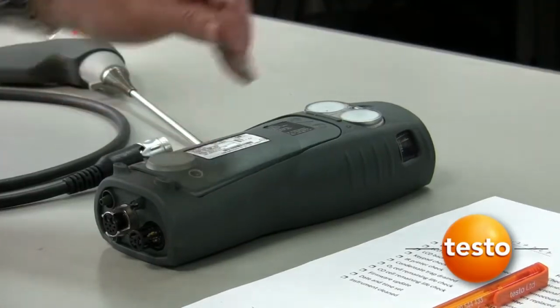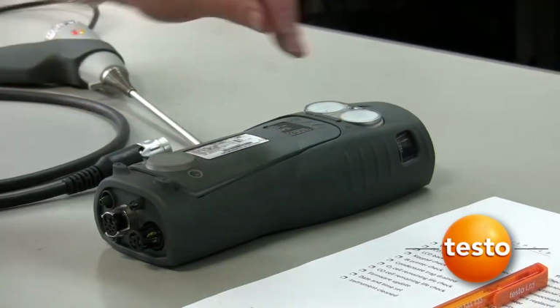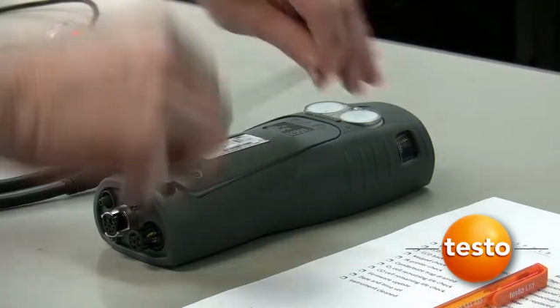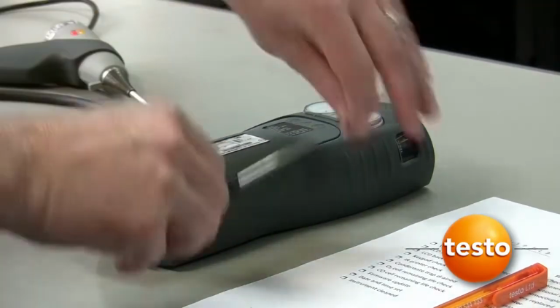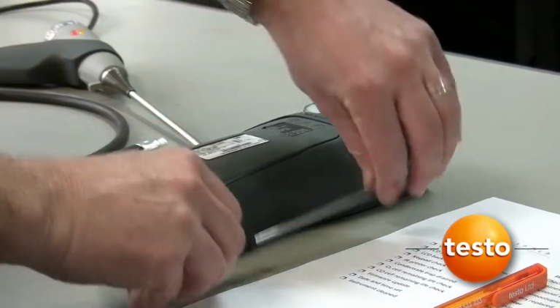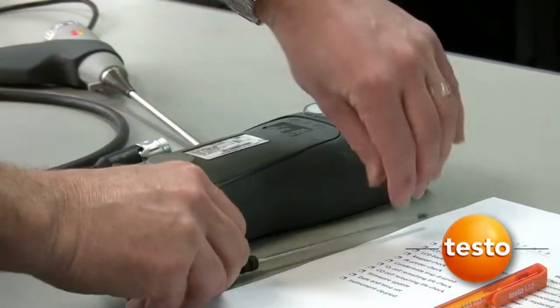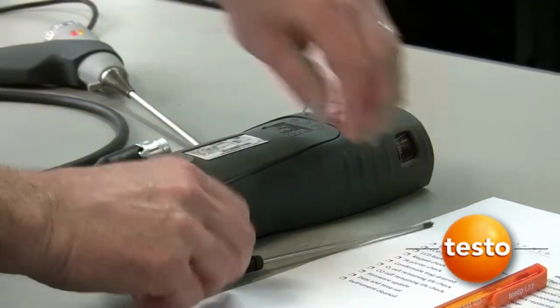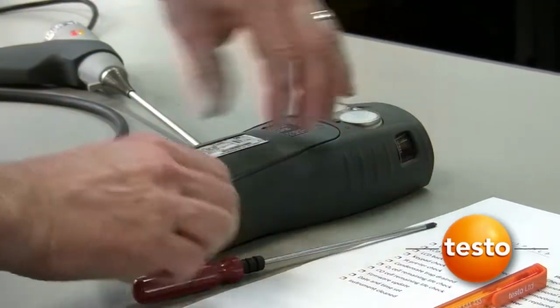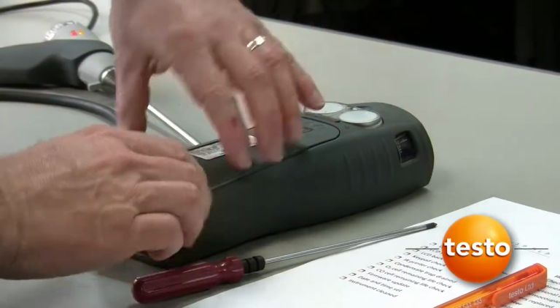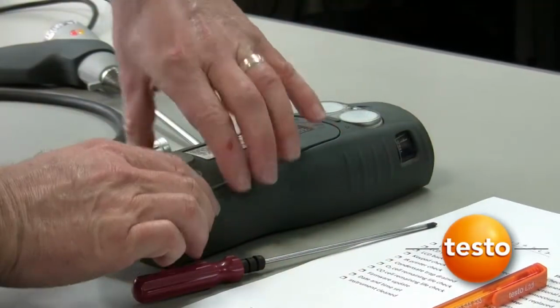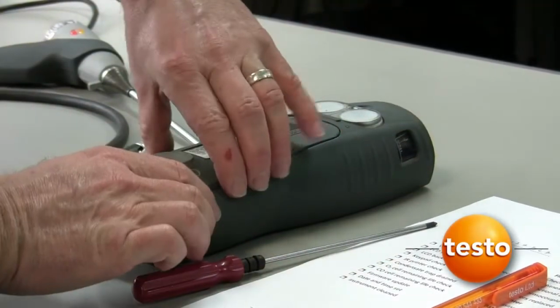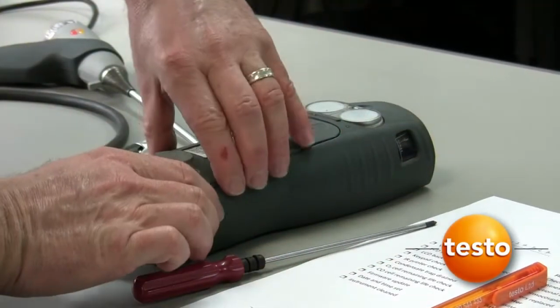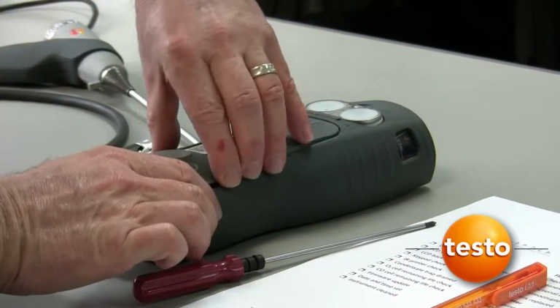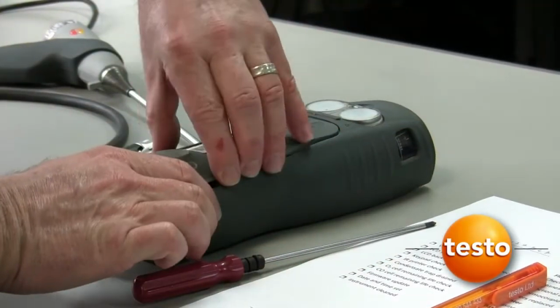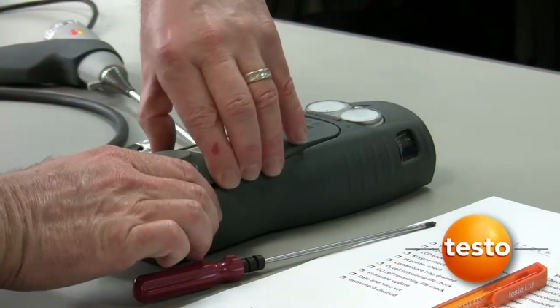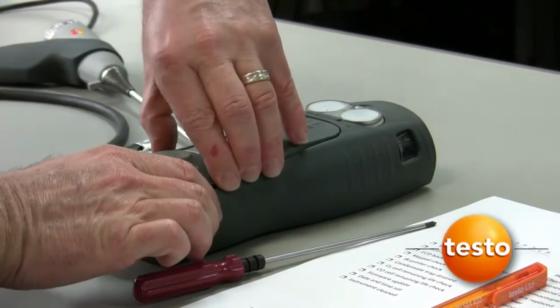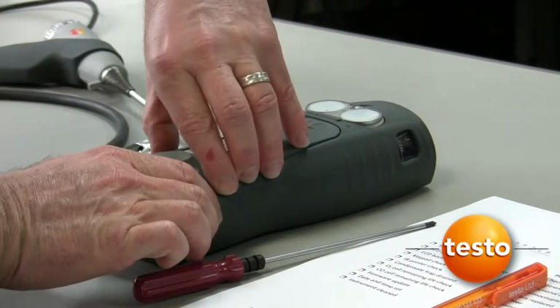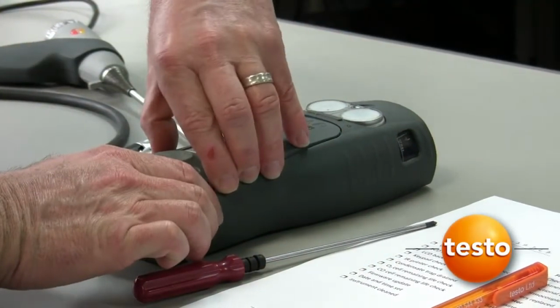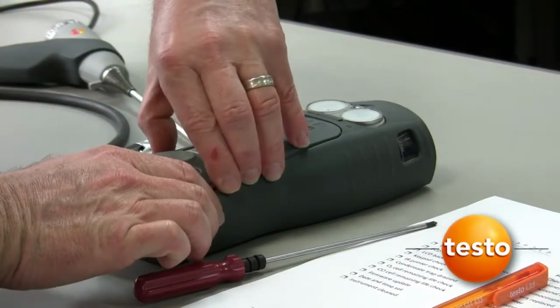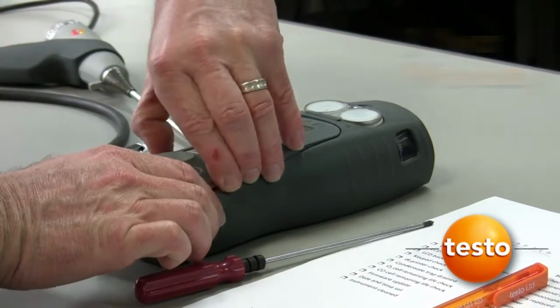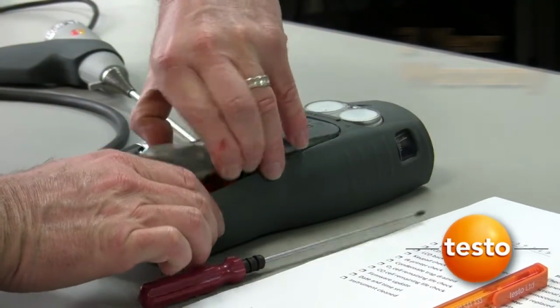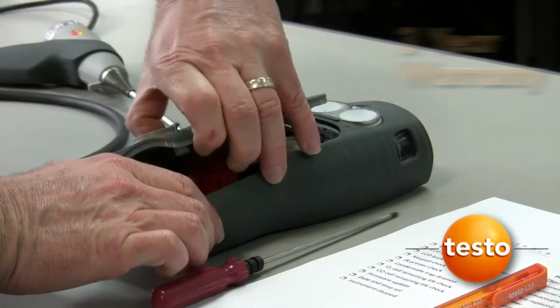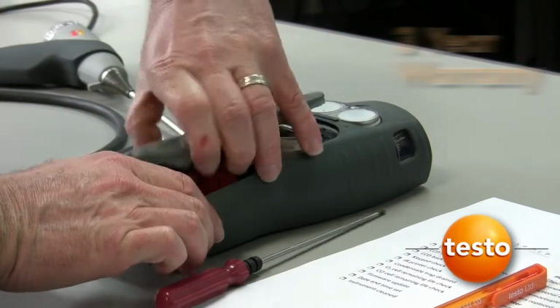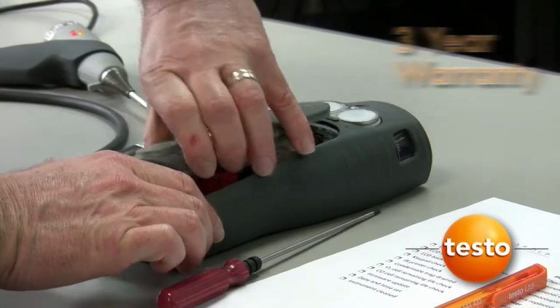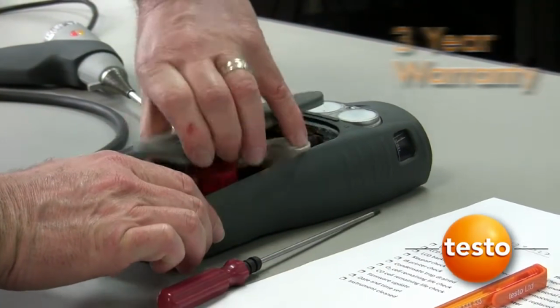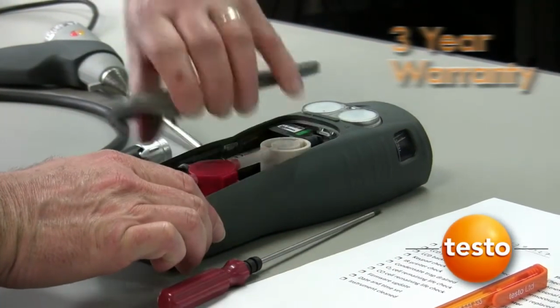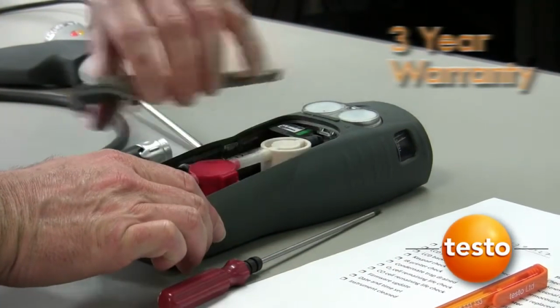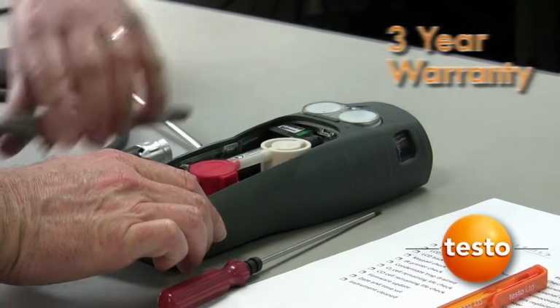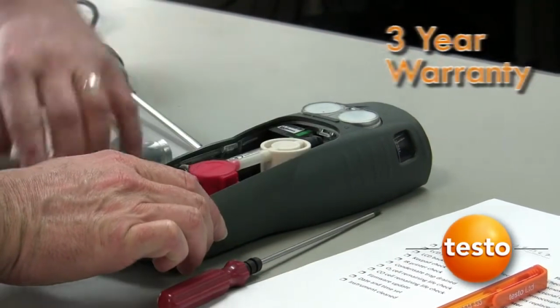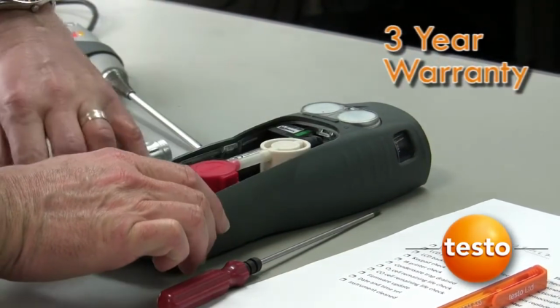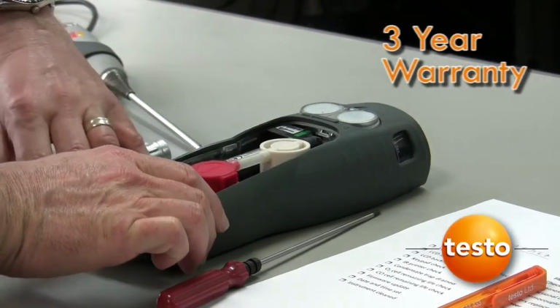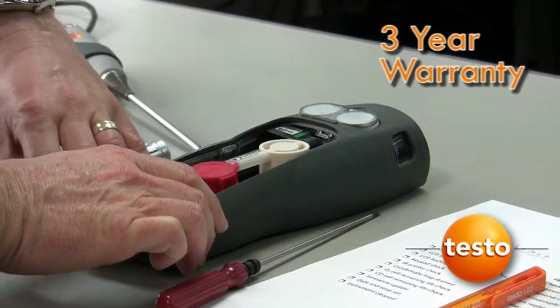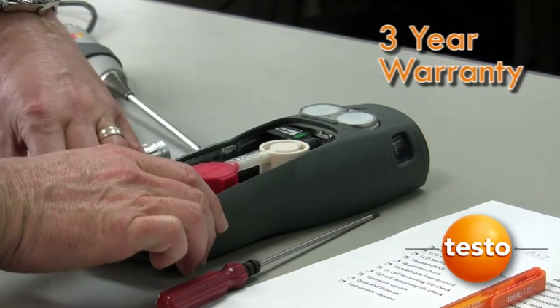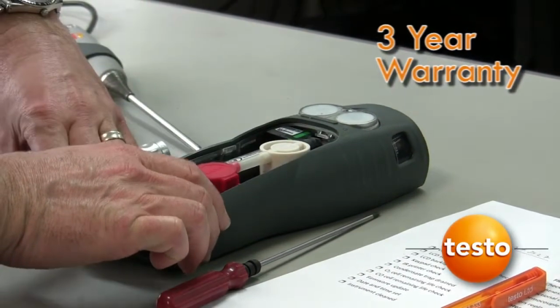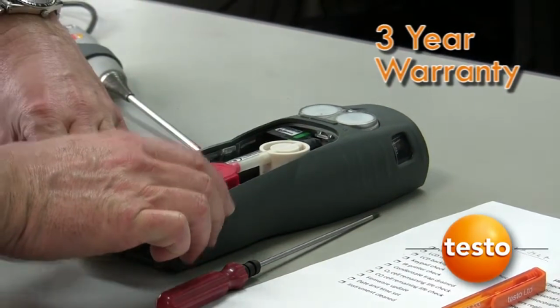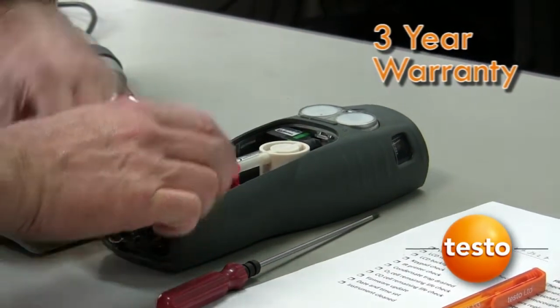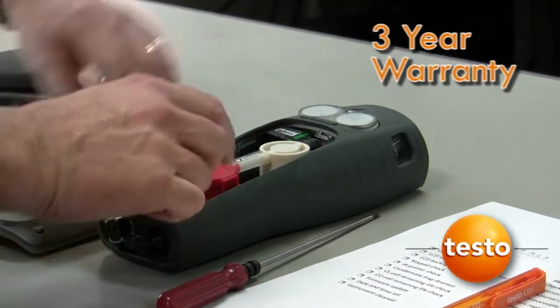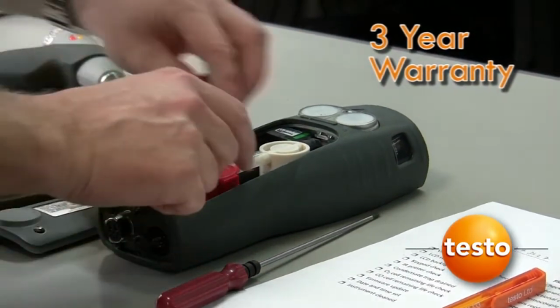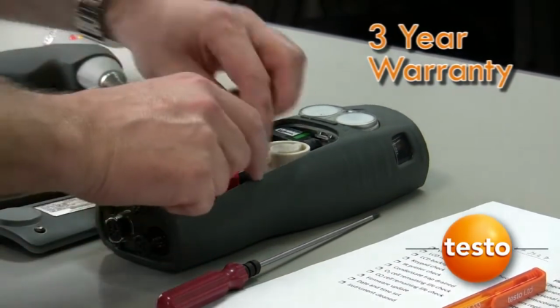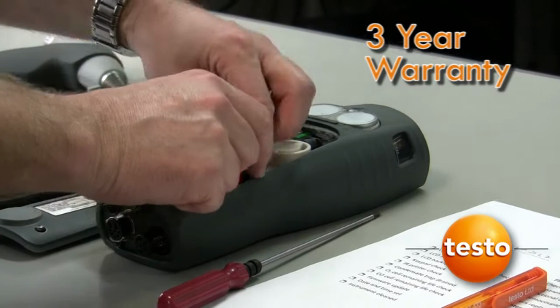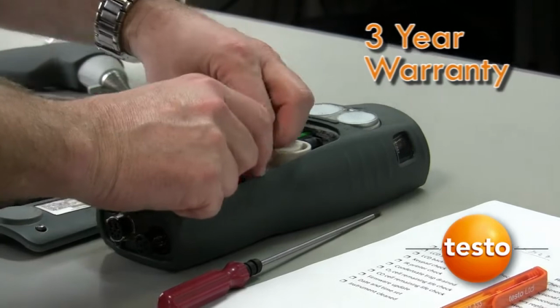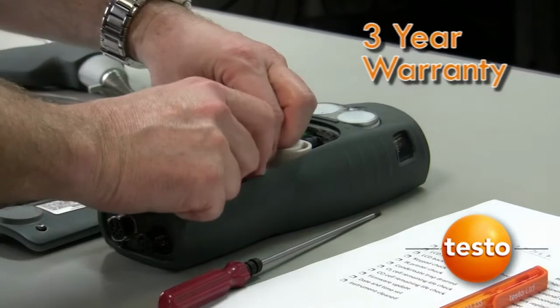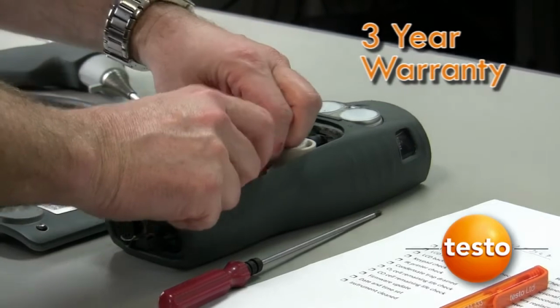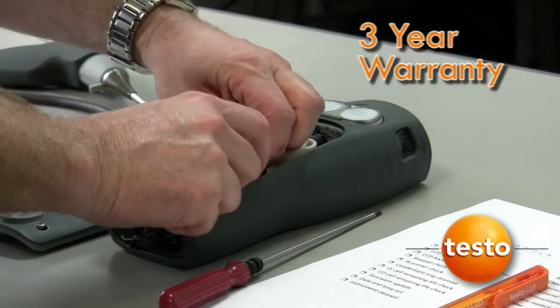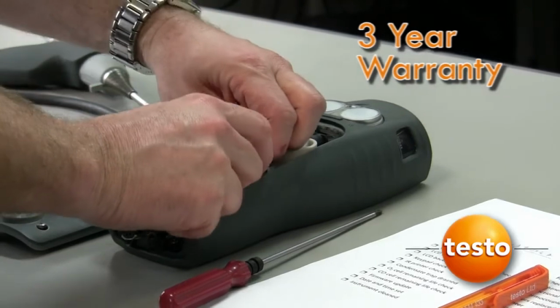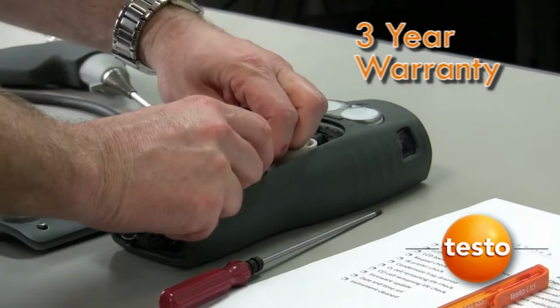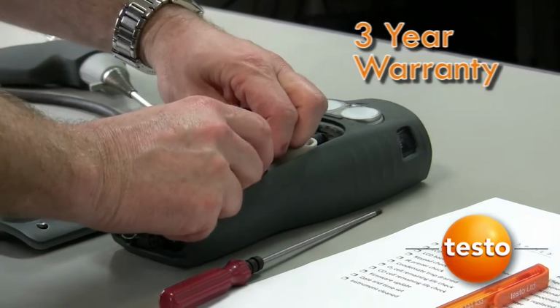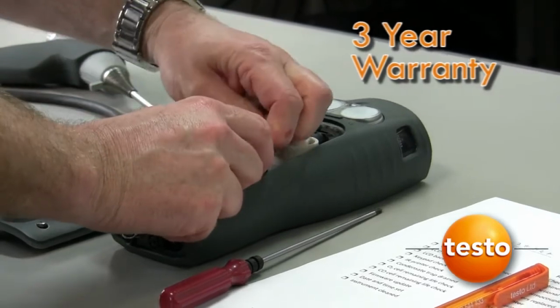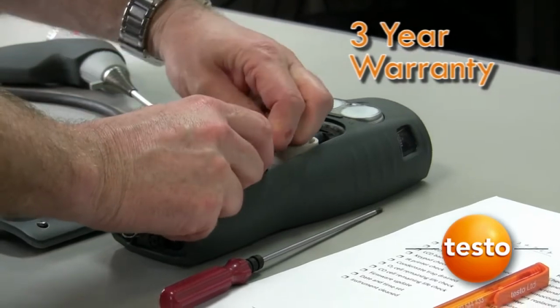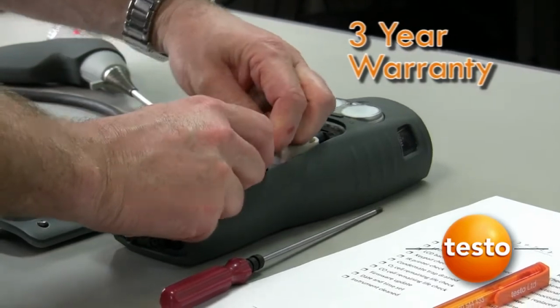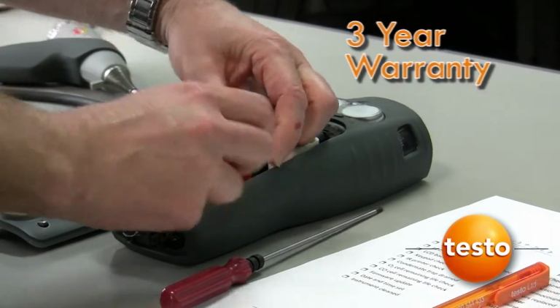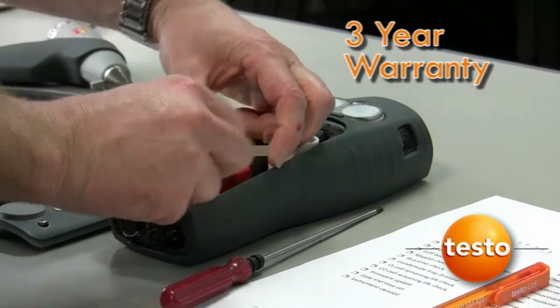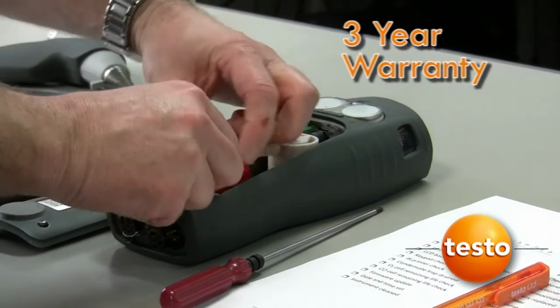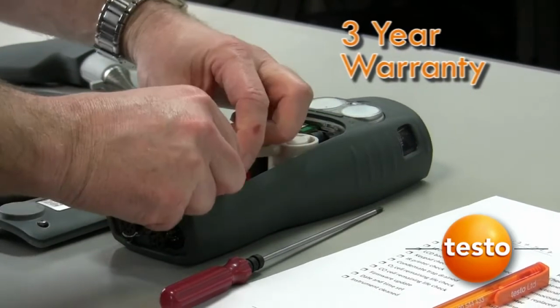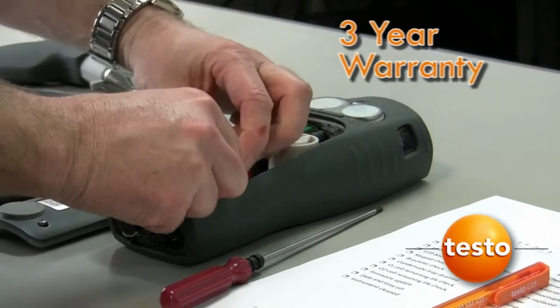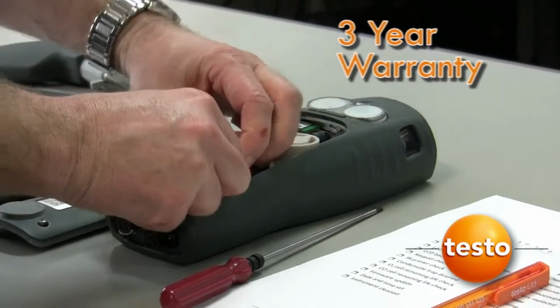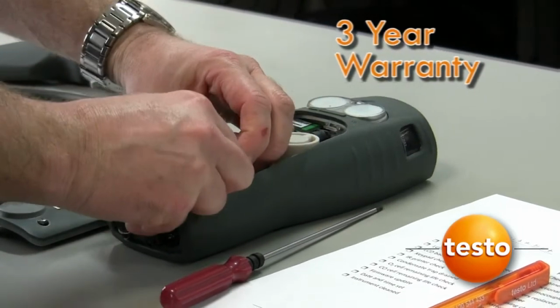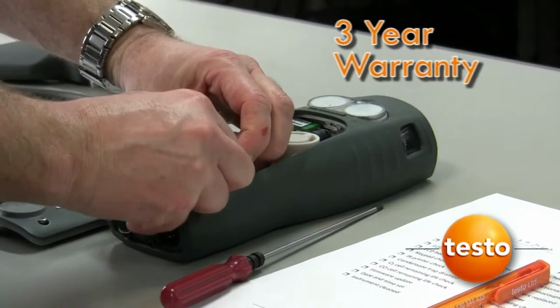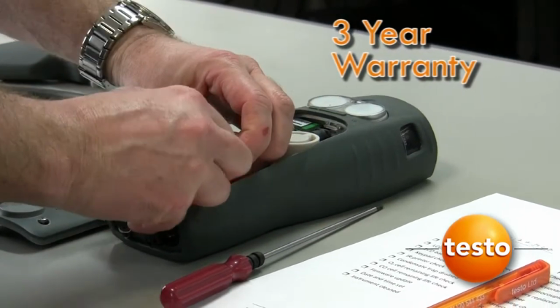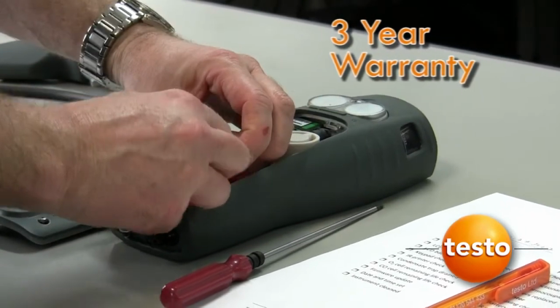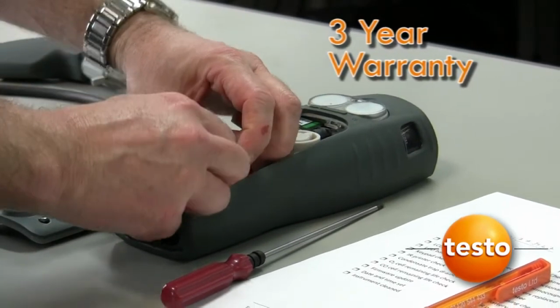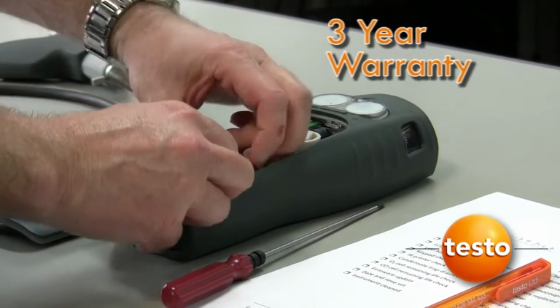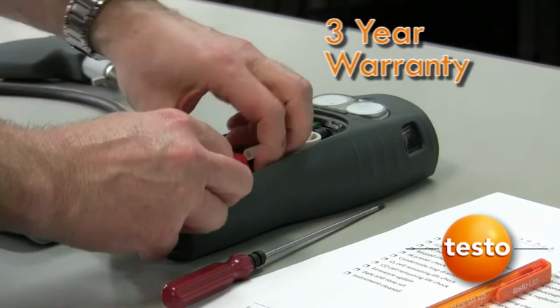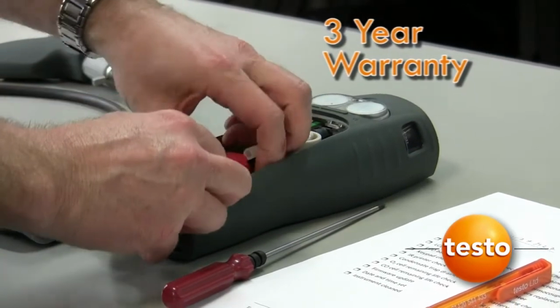Testo's latest gas sensors have a 3-year warranty. It is recommended that they are replaced at the end of this period.